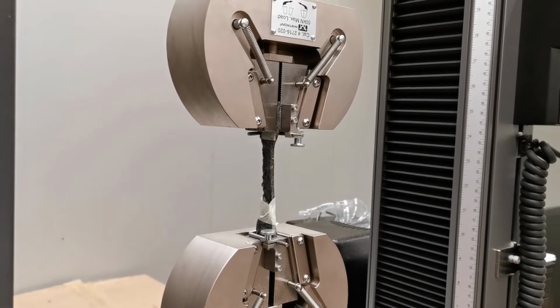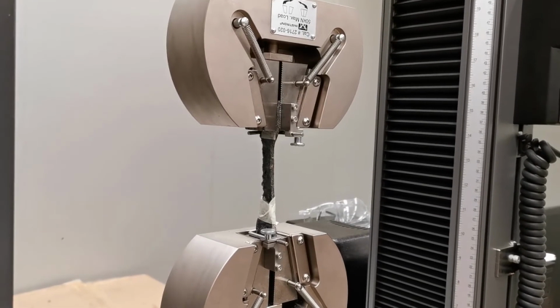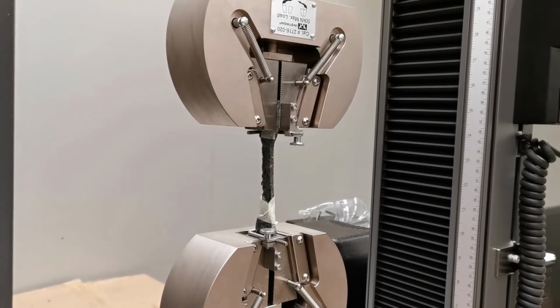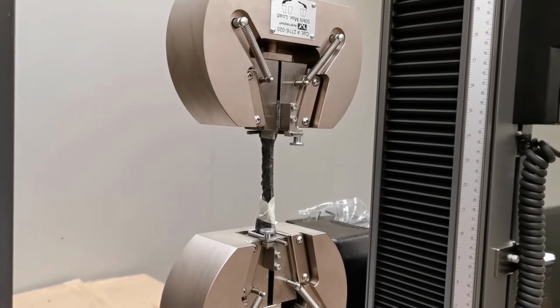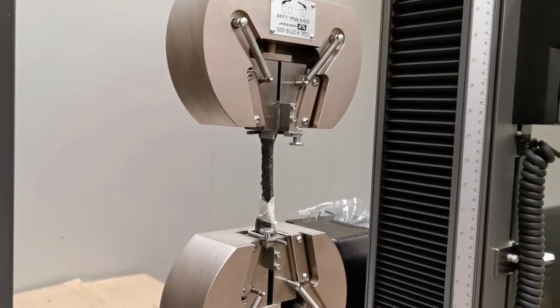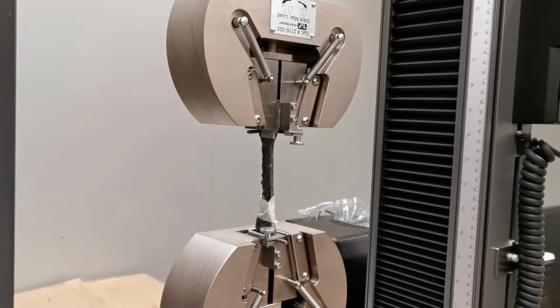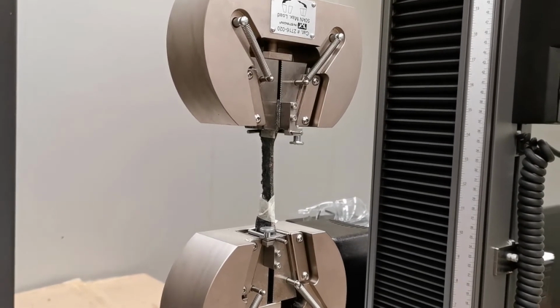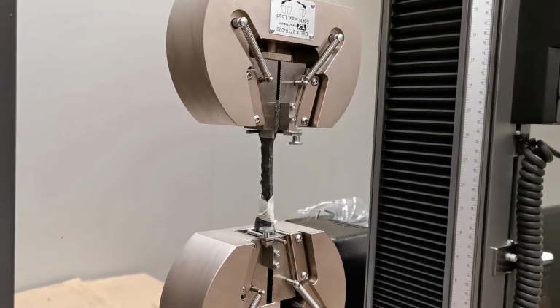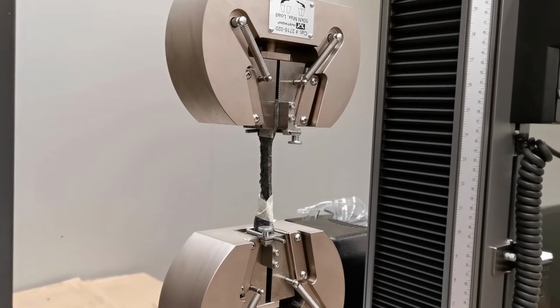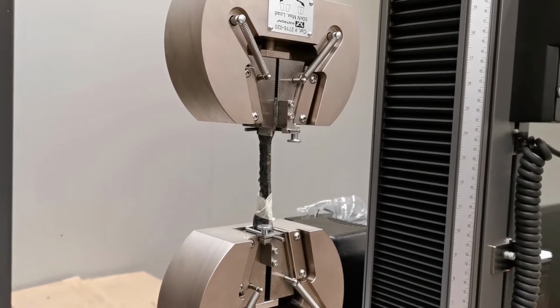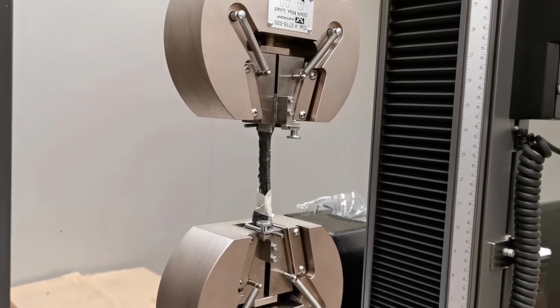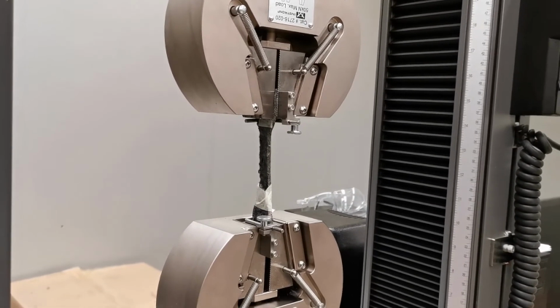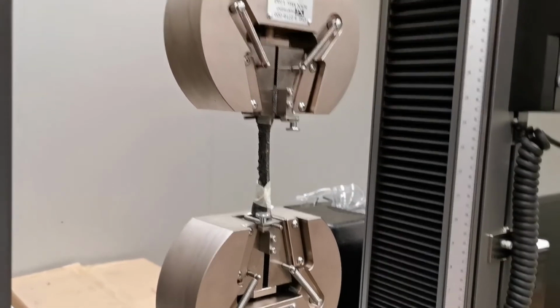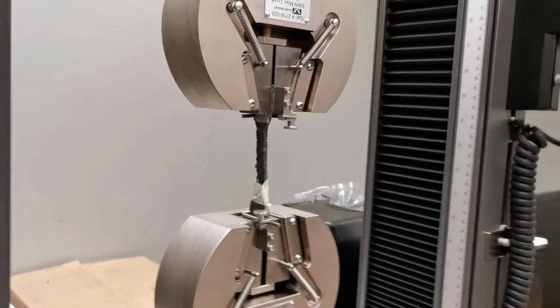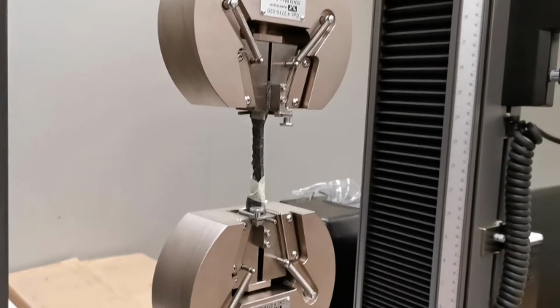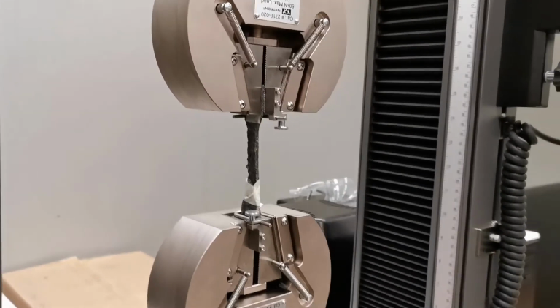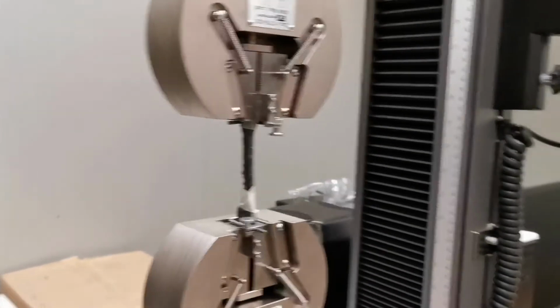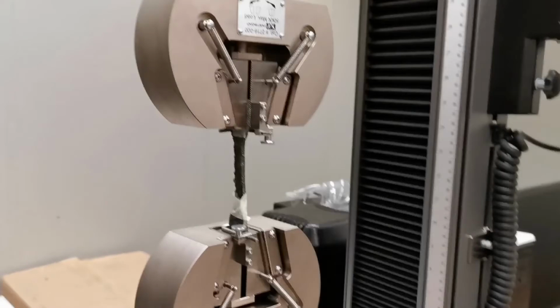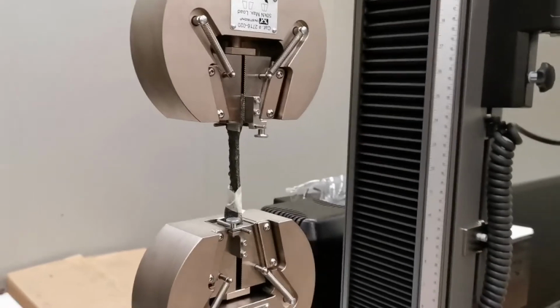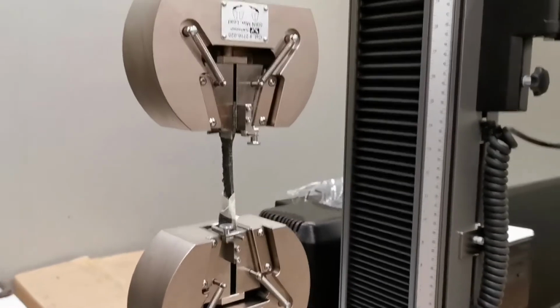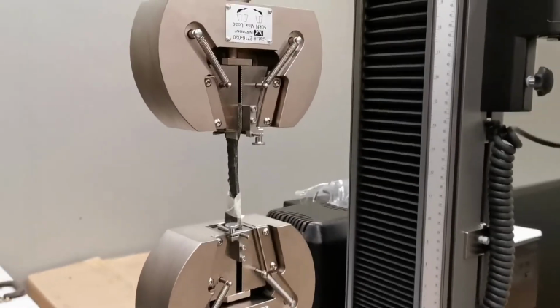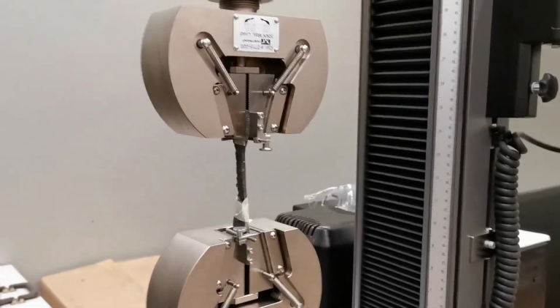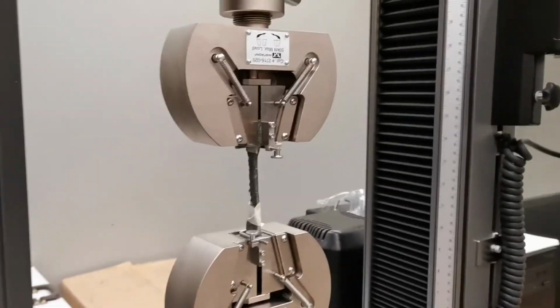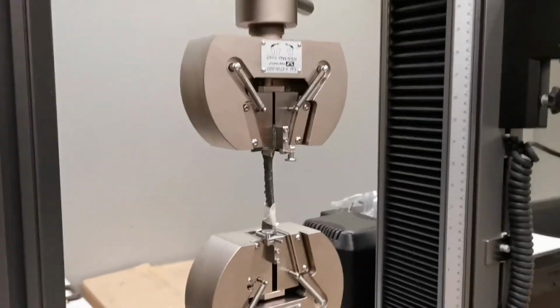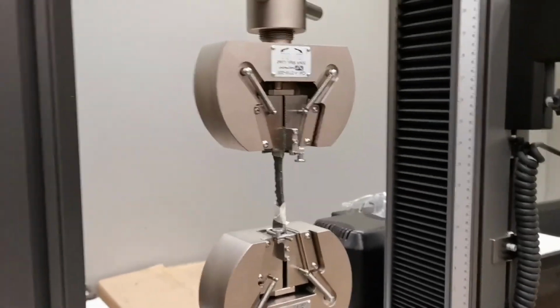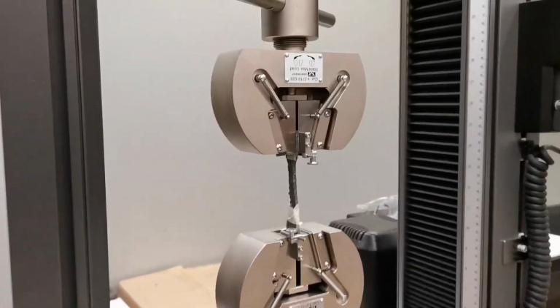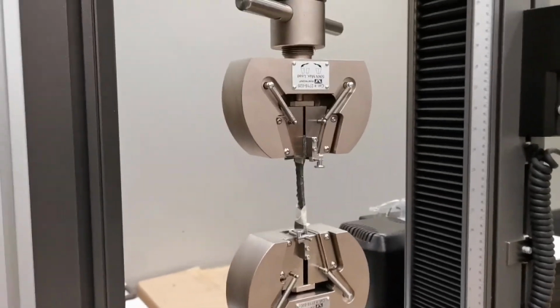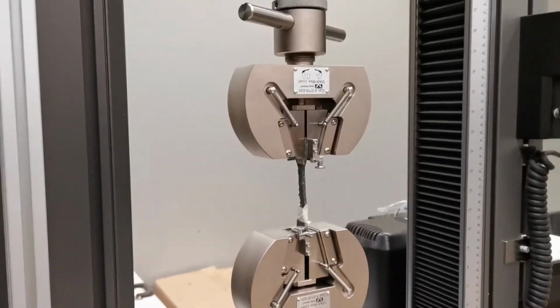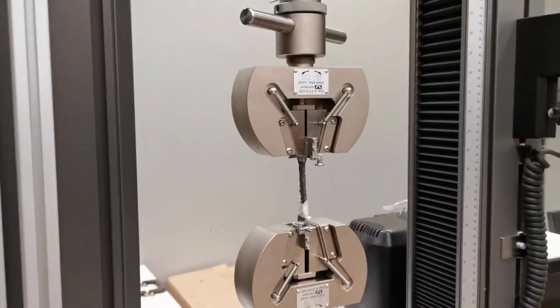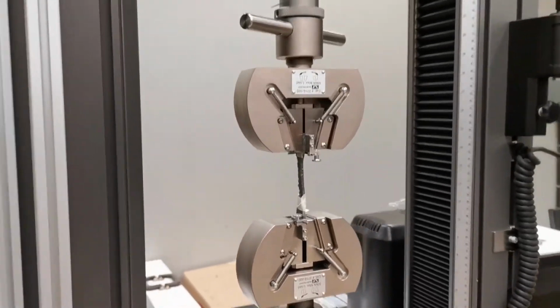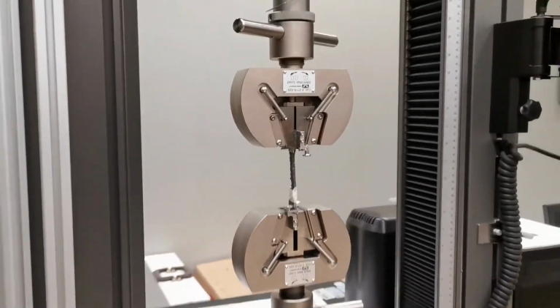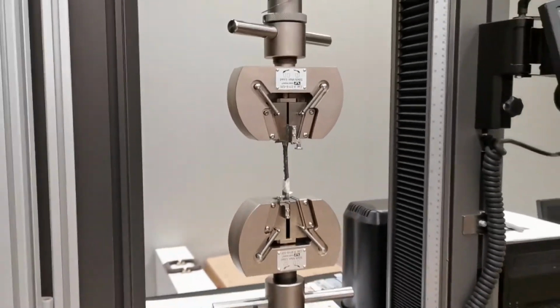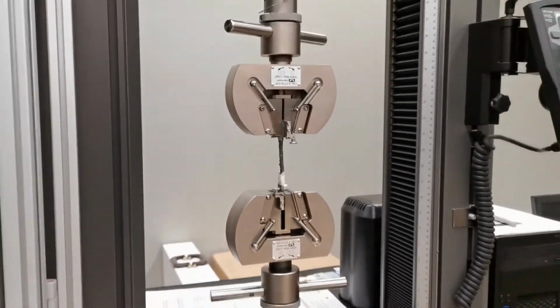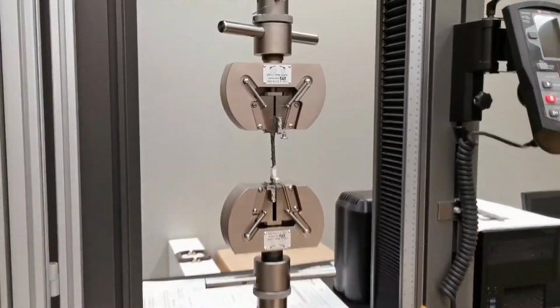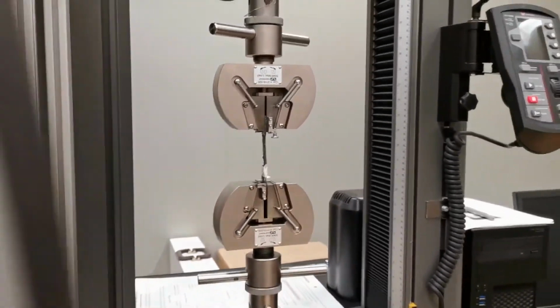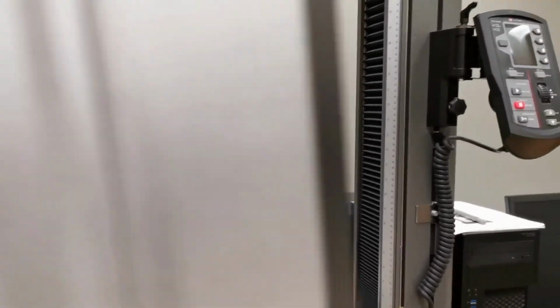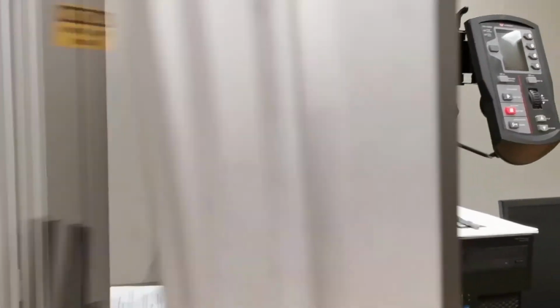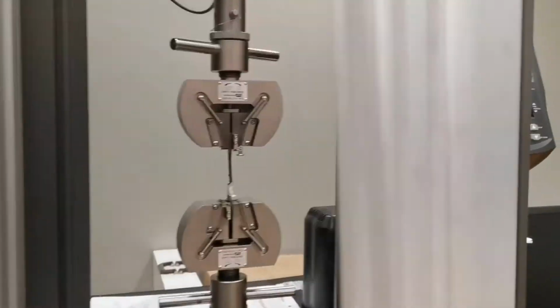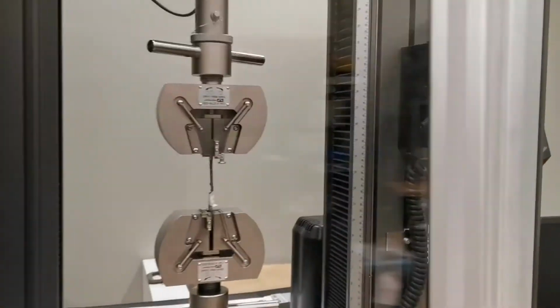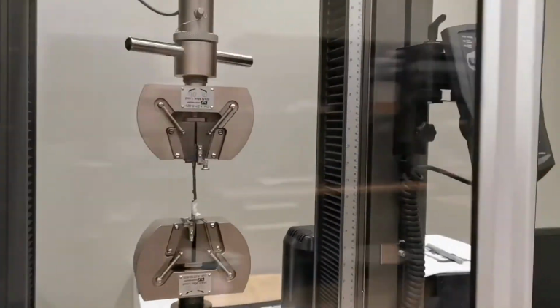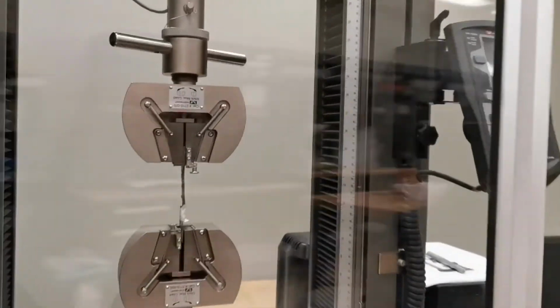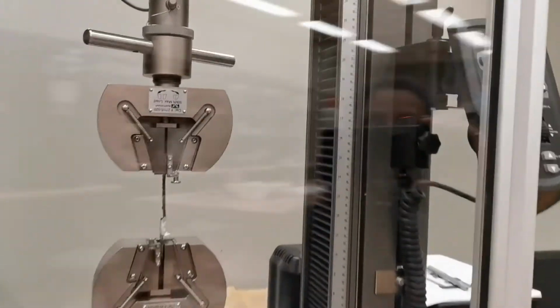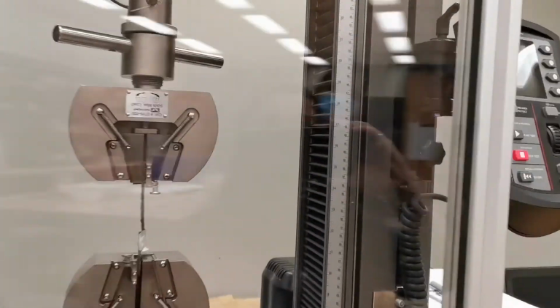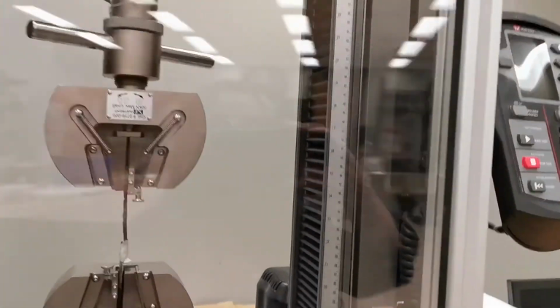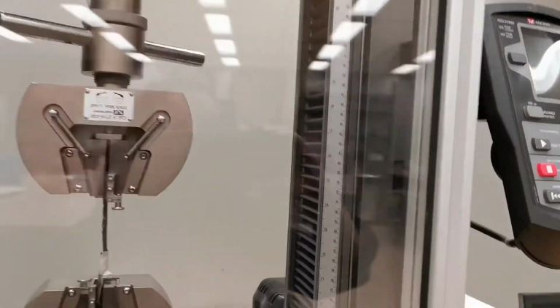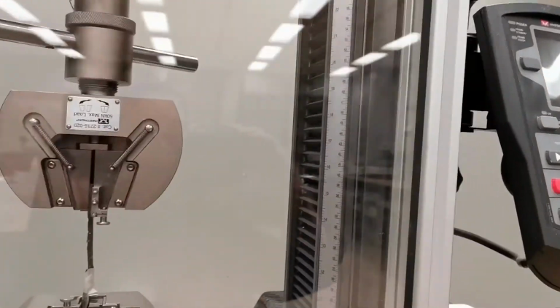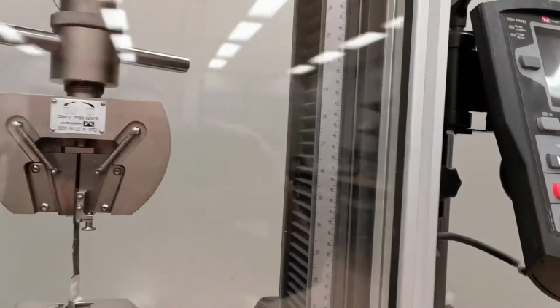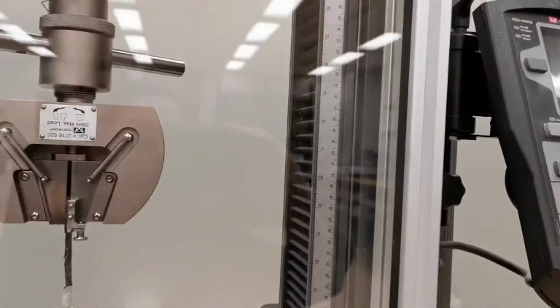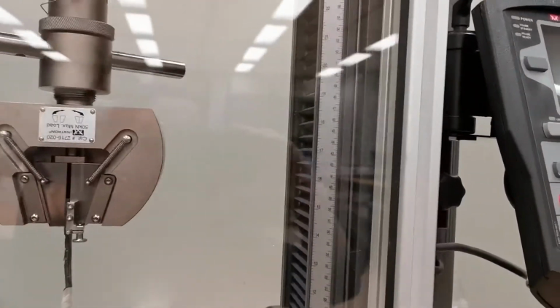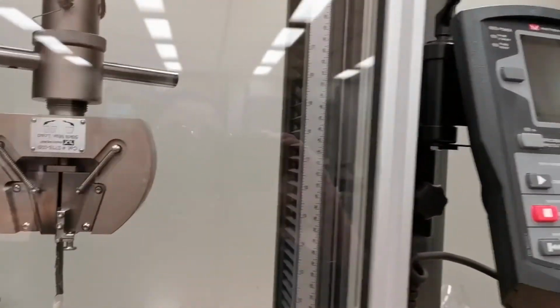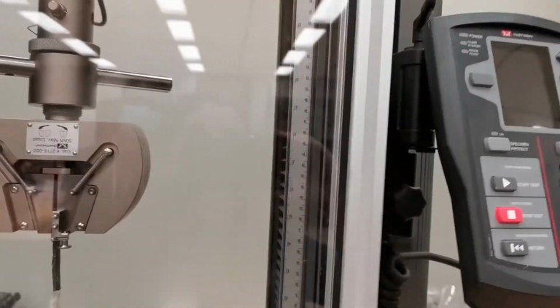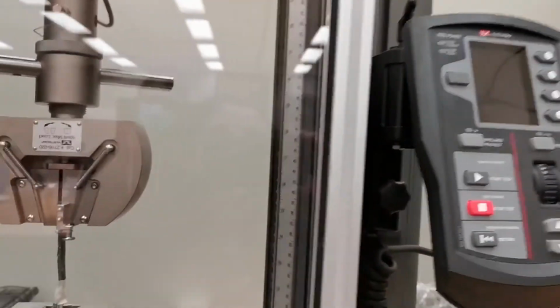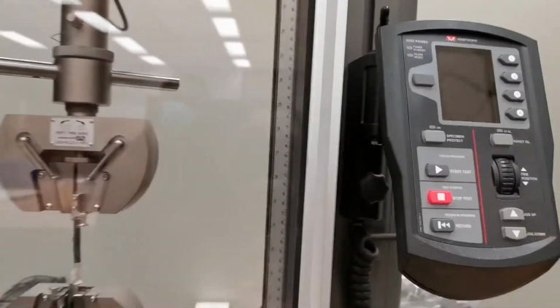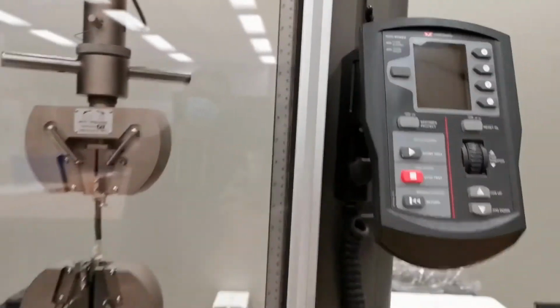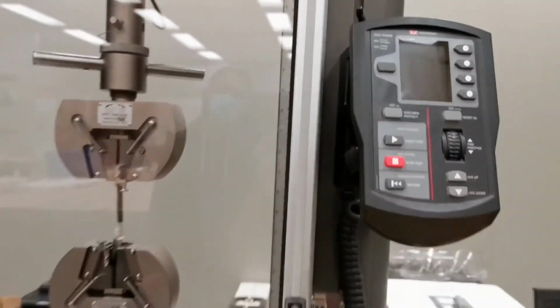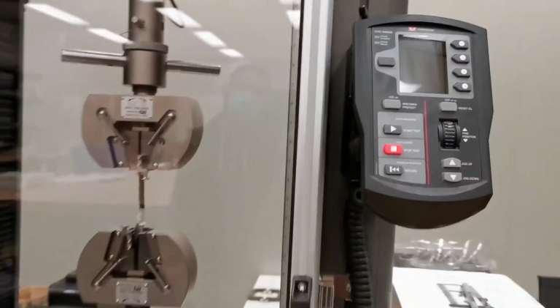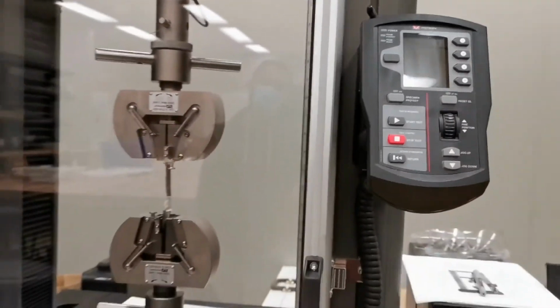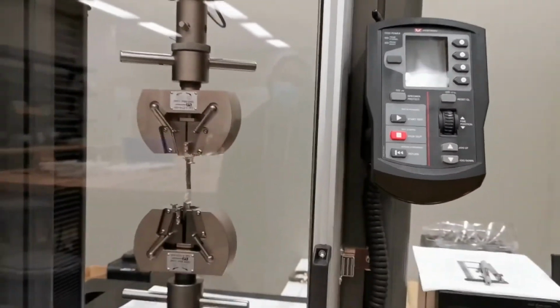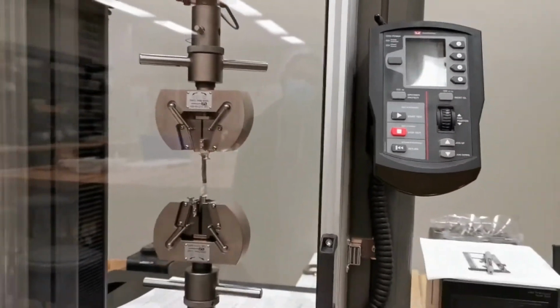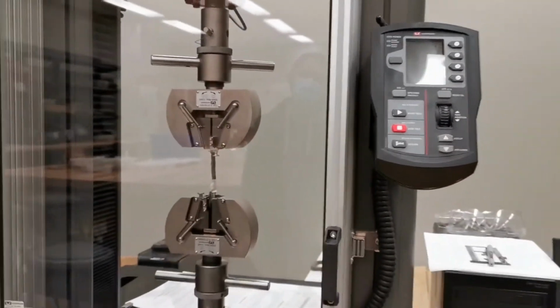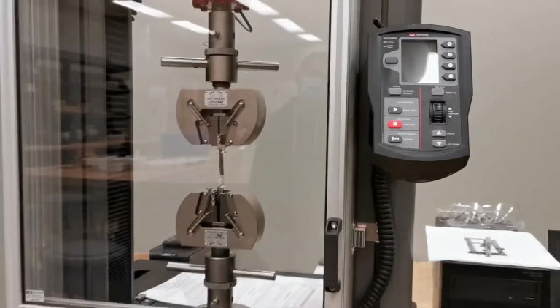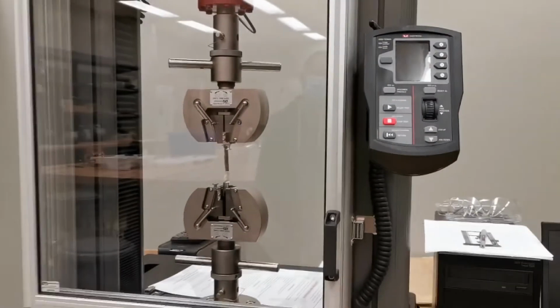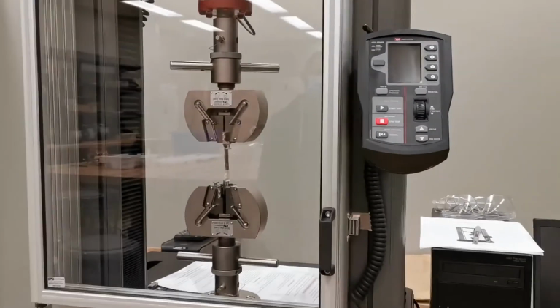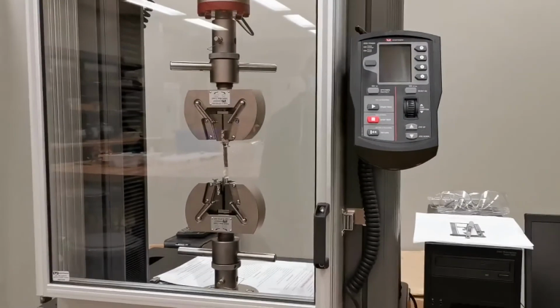Here at the University of Regina, even with our research, it's safety first before we run any tests.